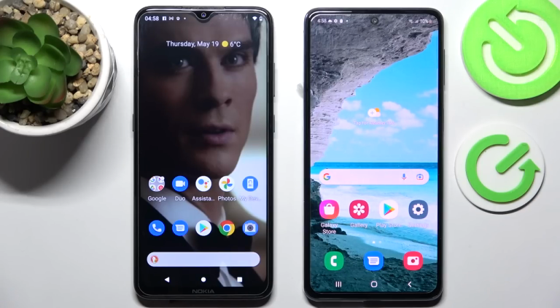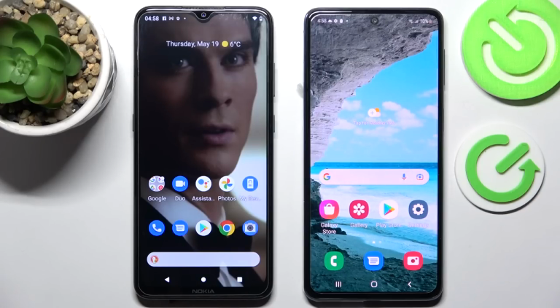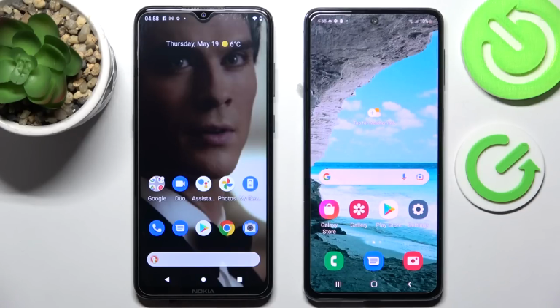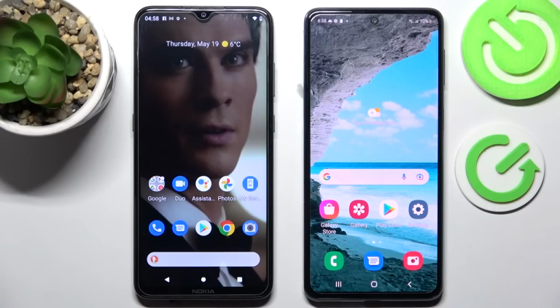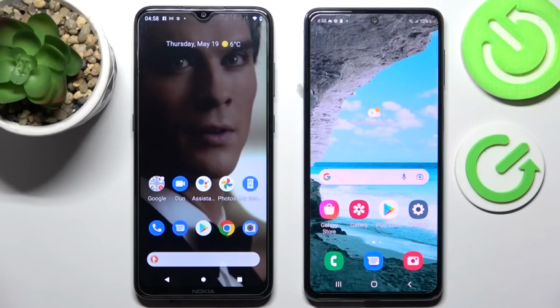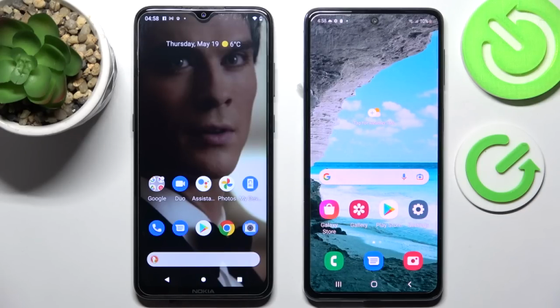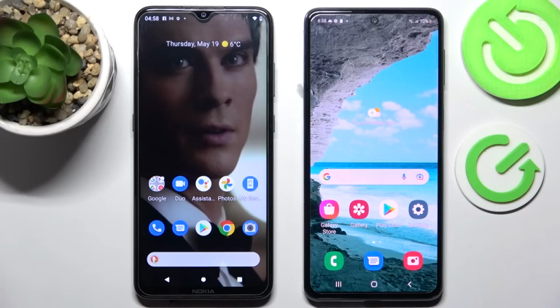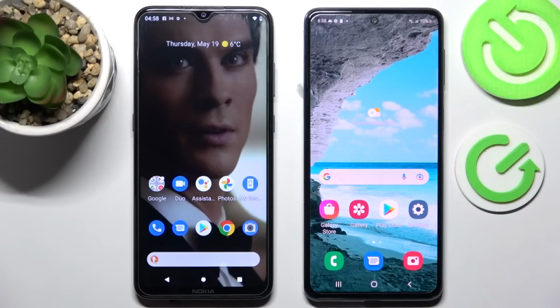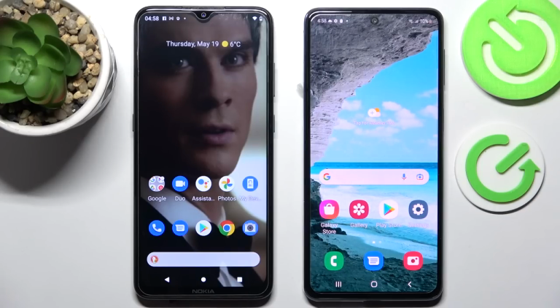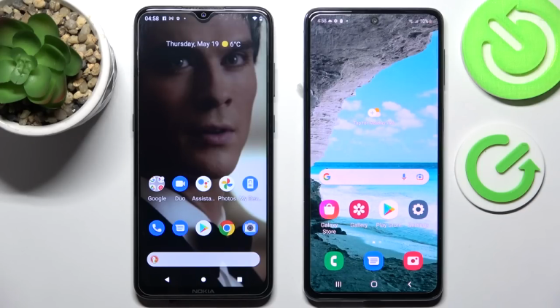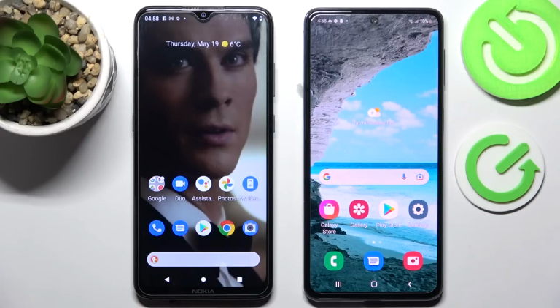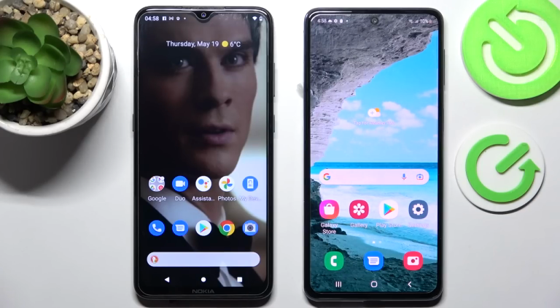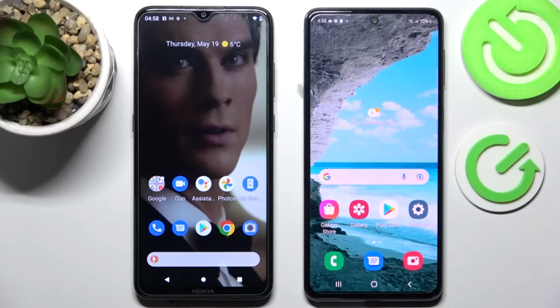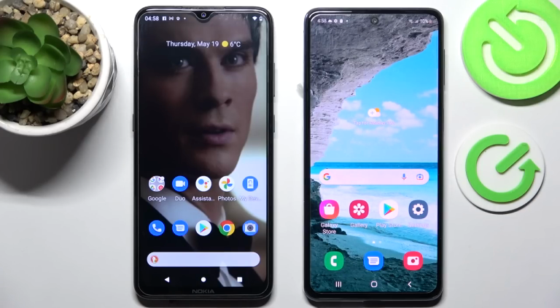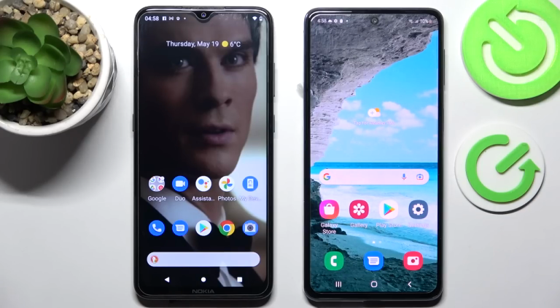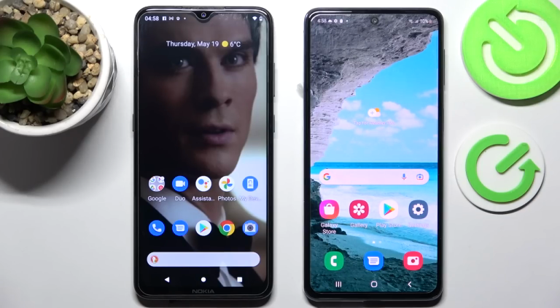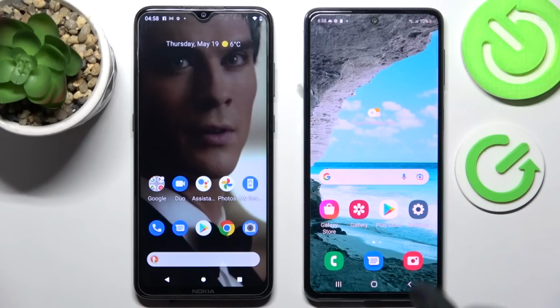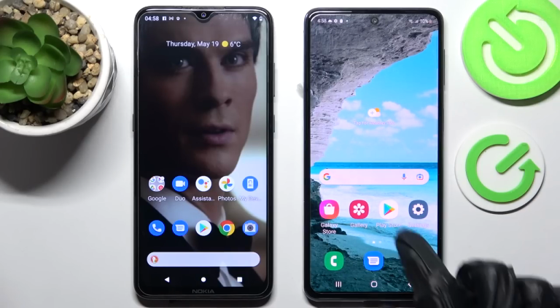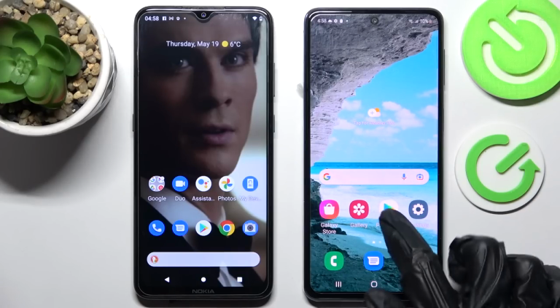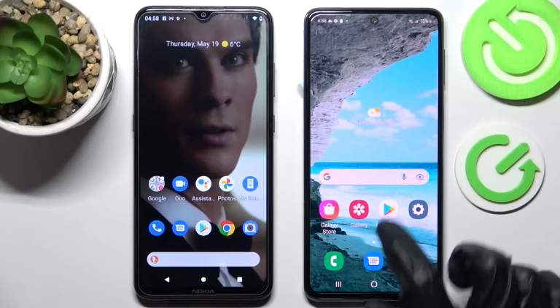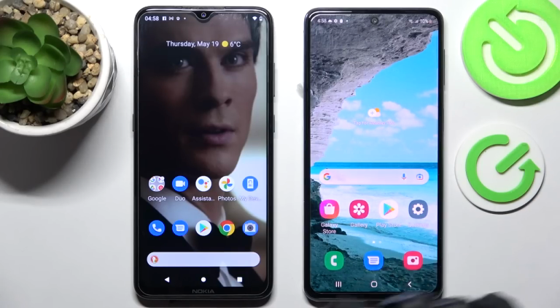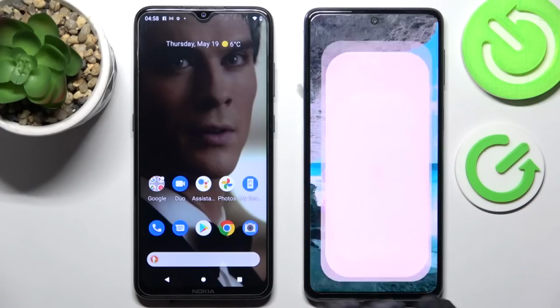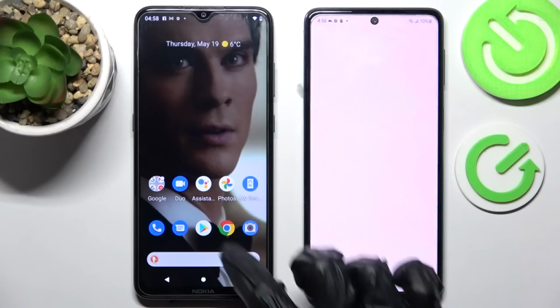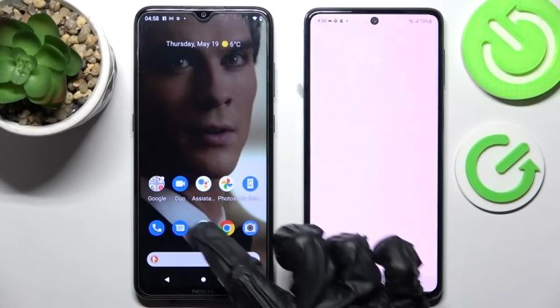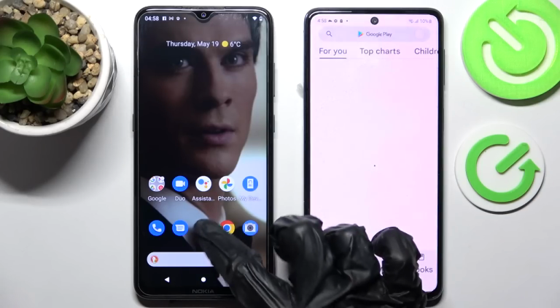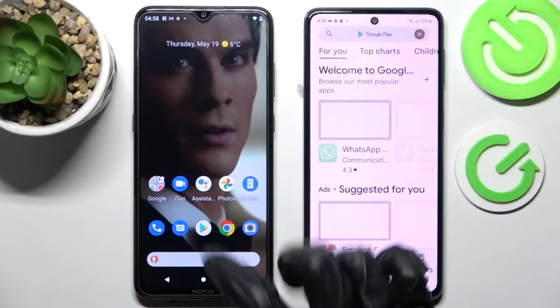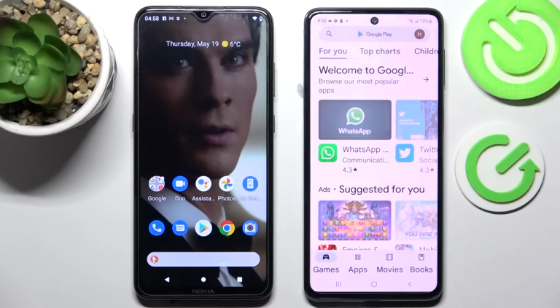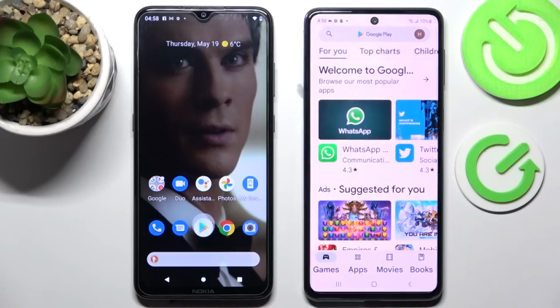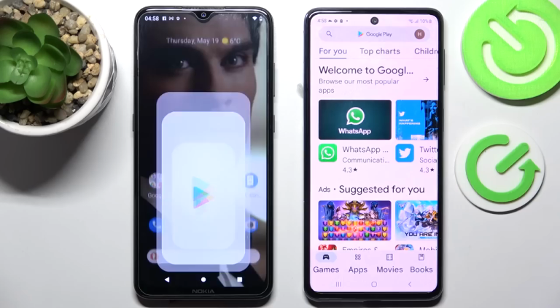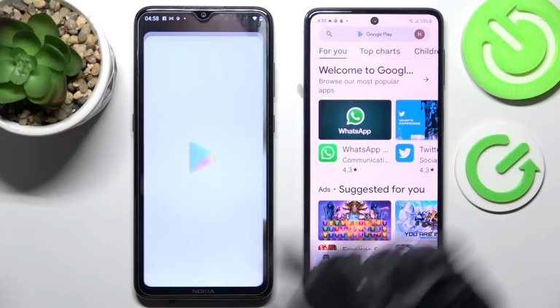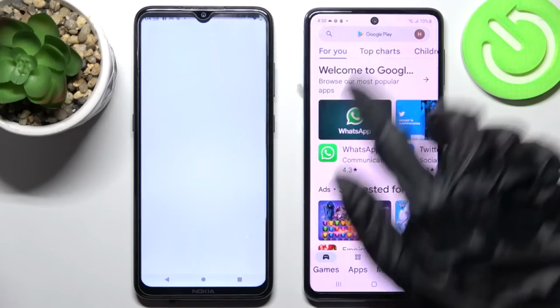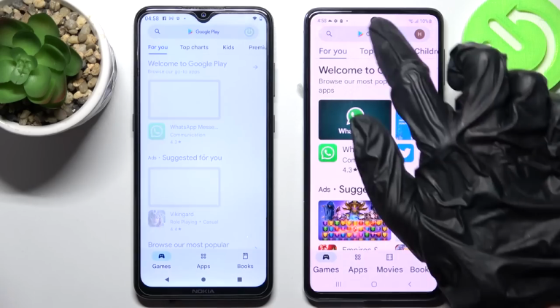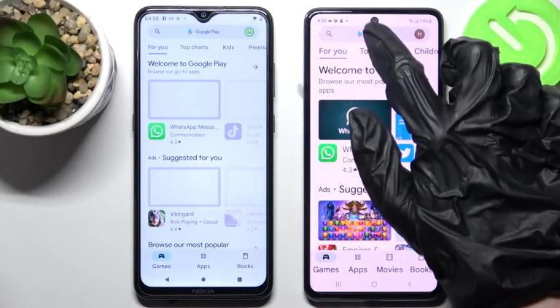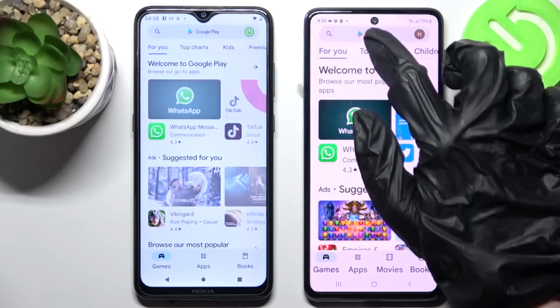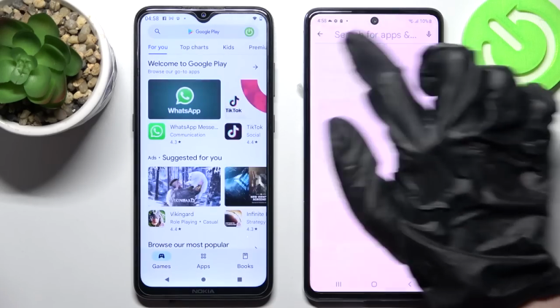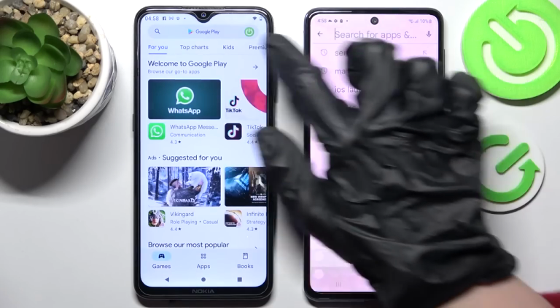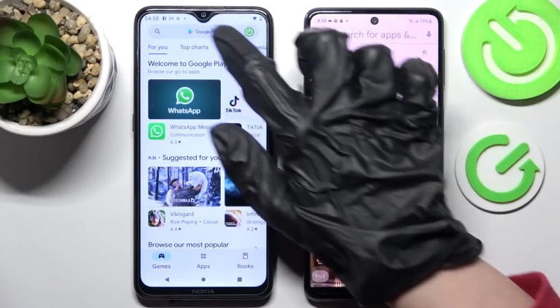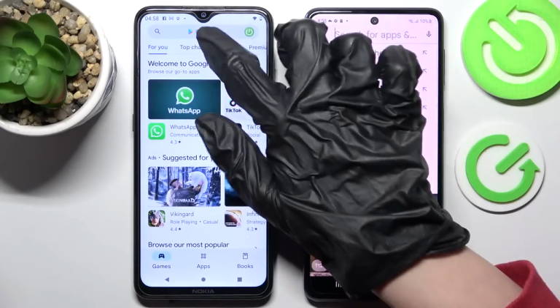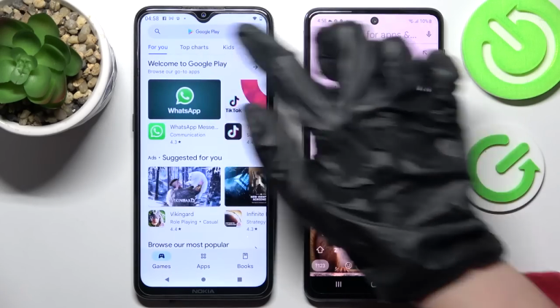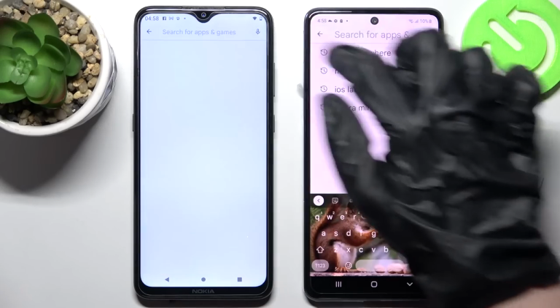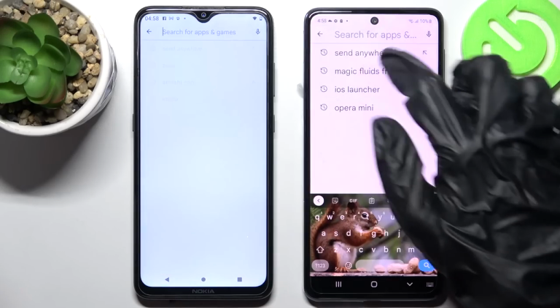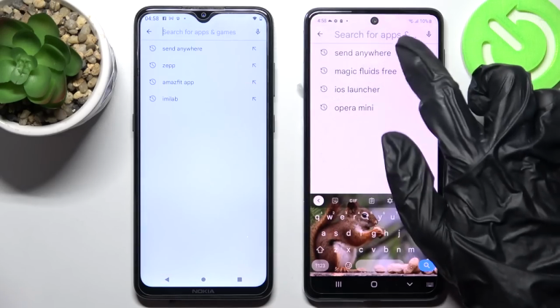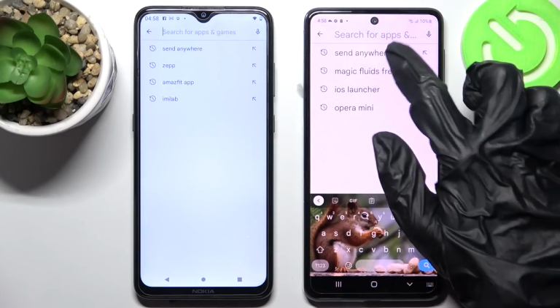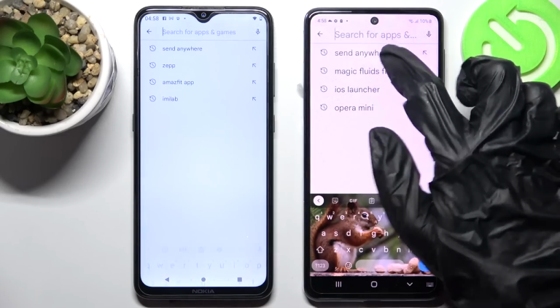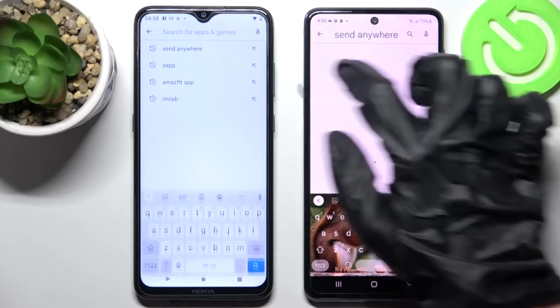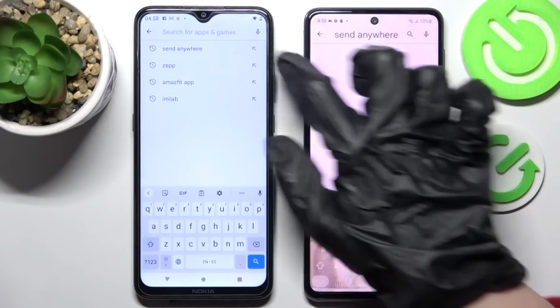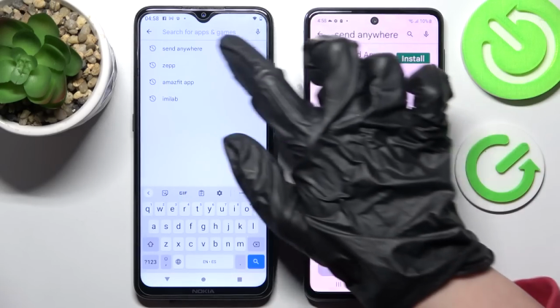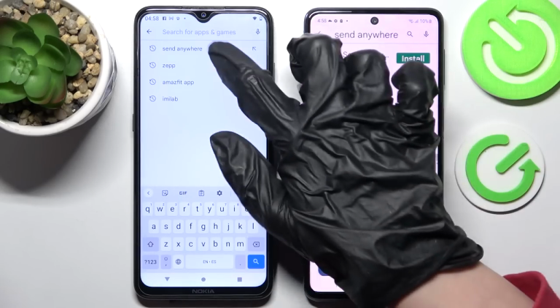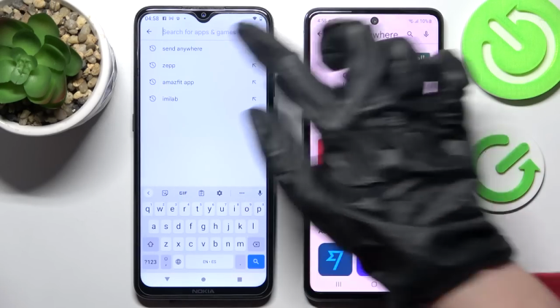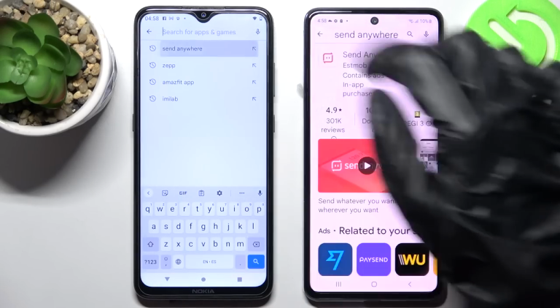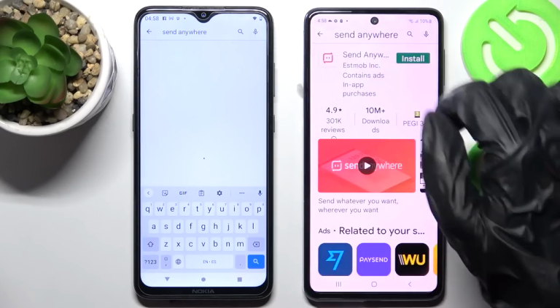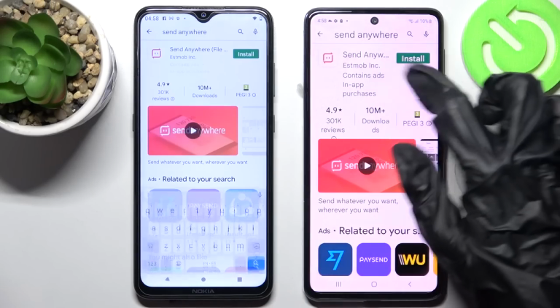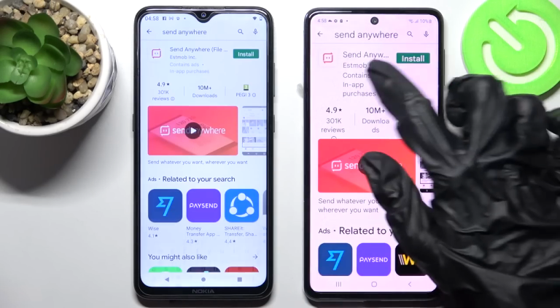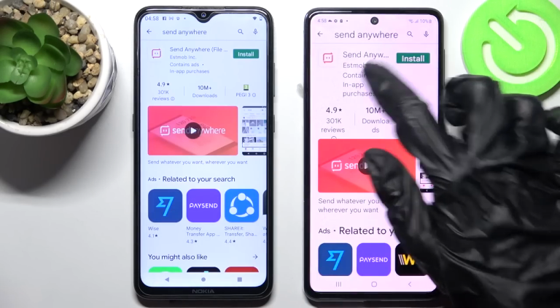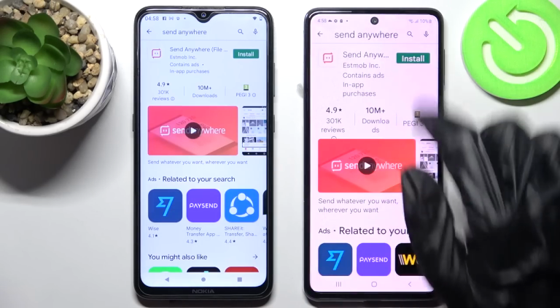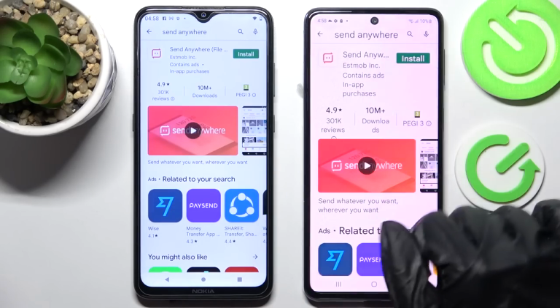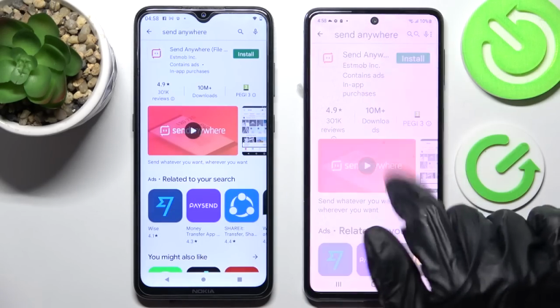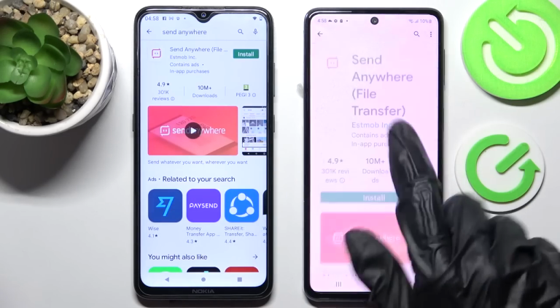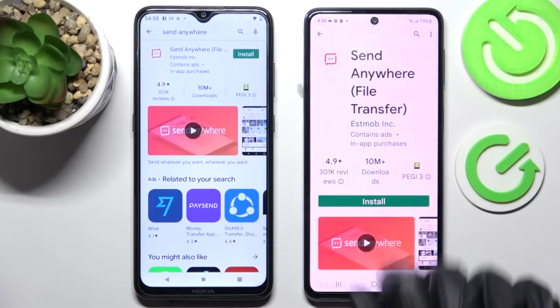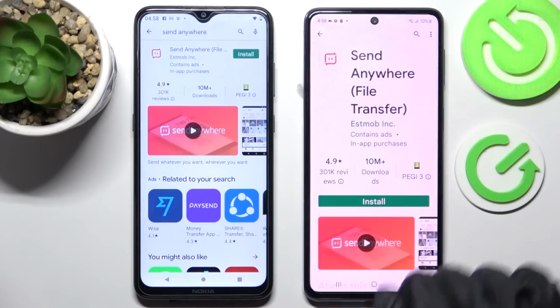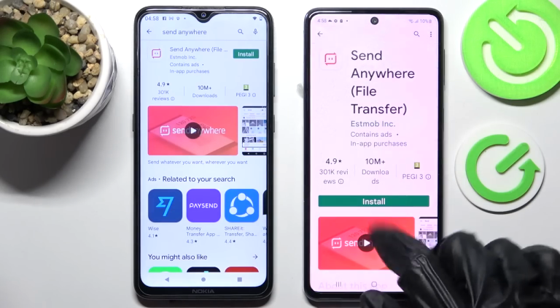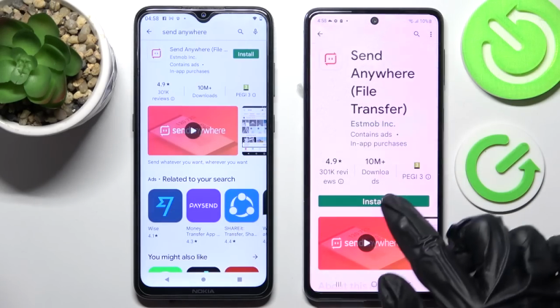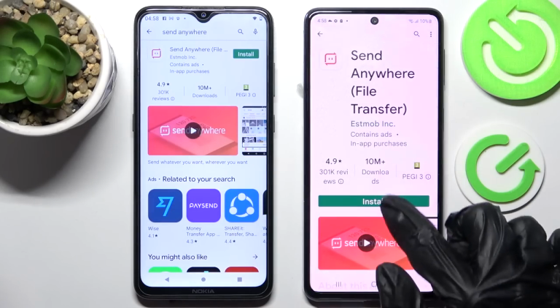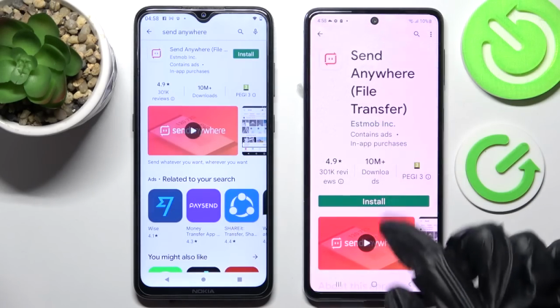First of all, you need to click on Play Store on both devices and install the free app Send Anywhere from this developer.